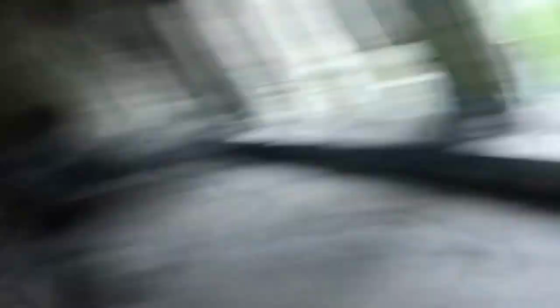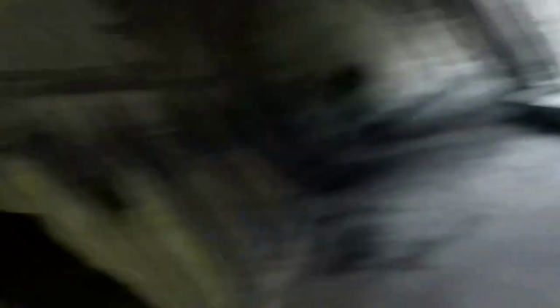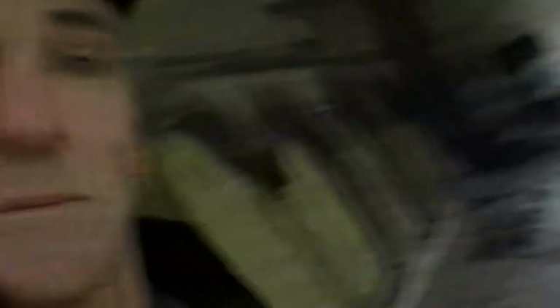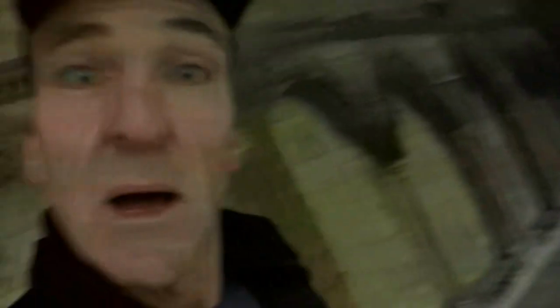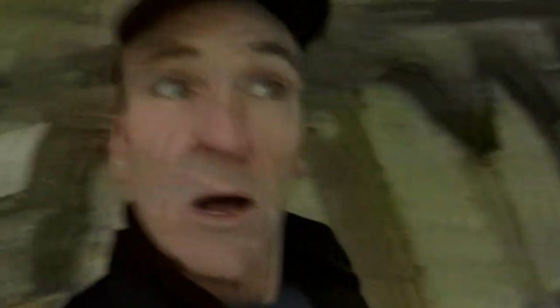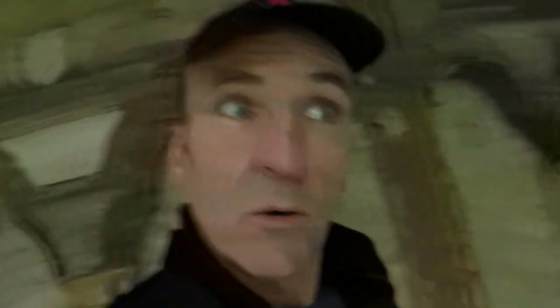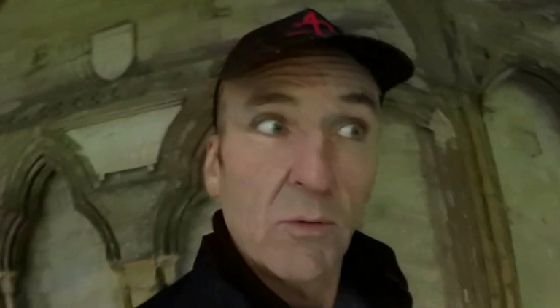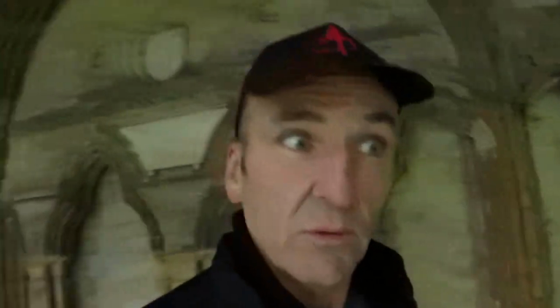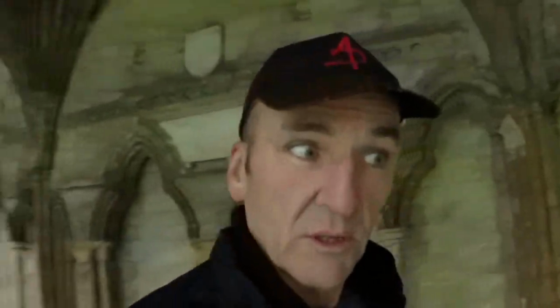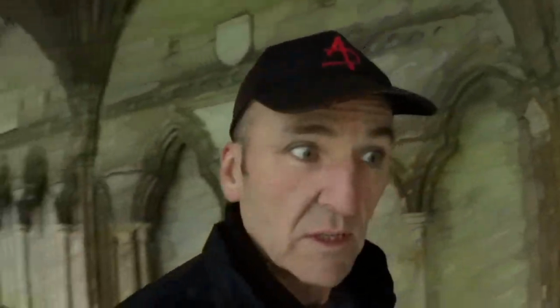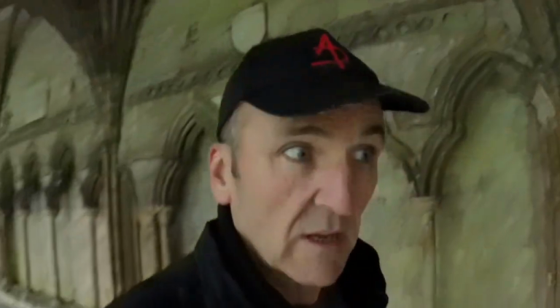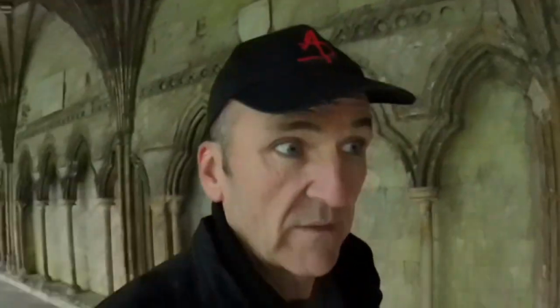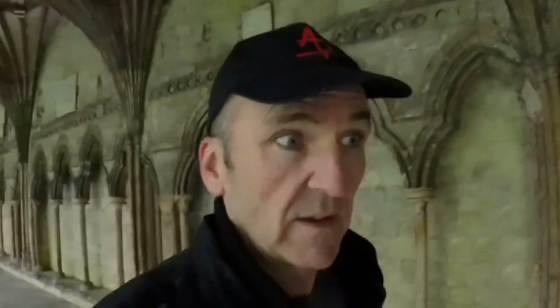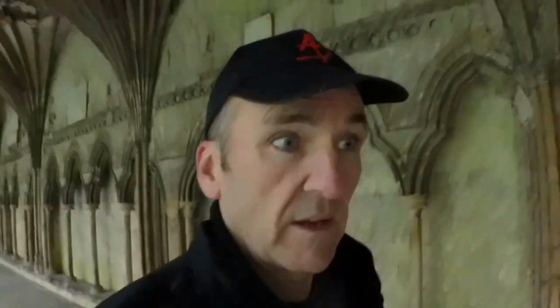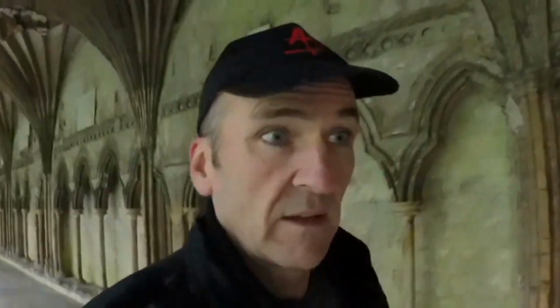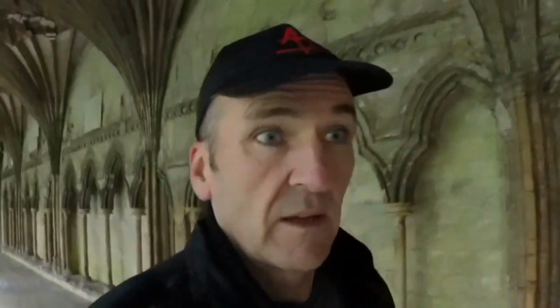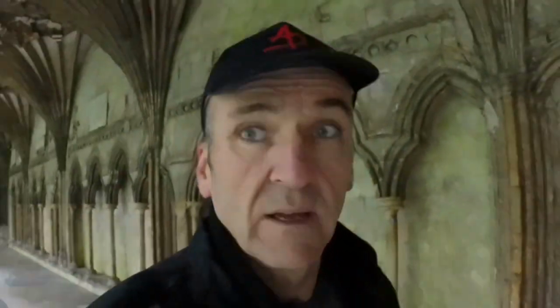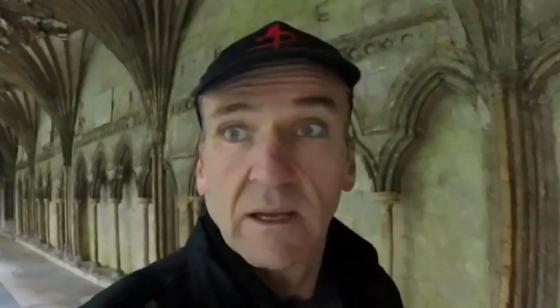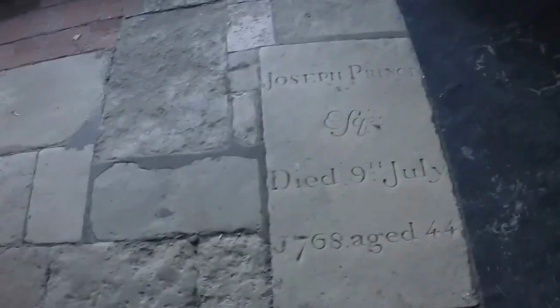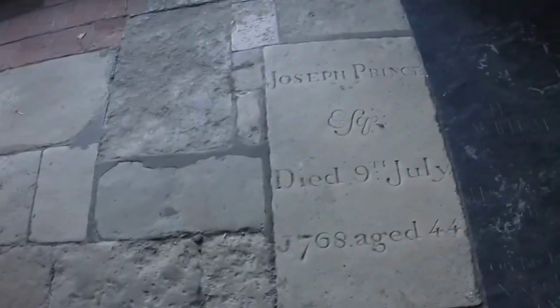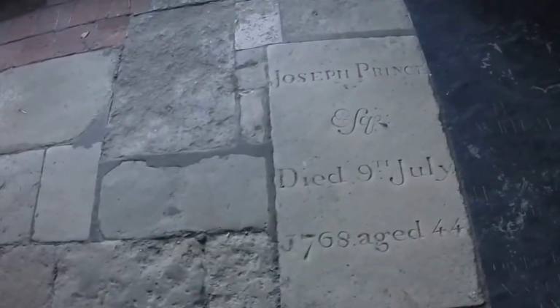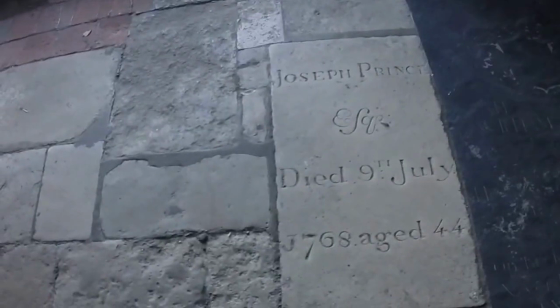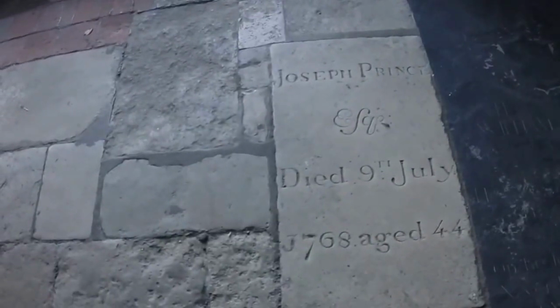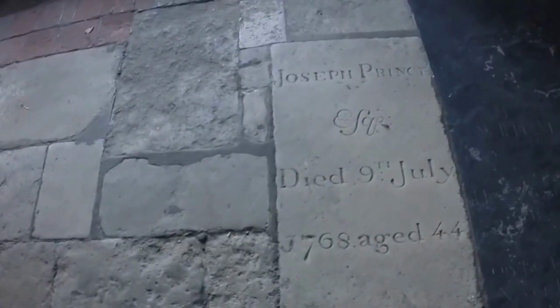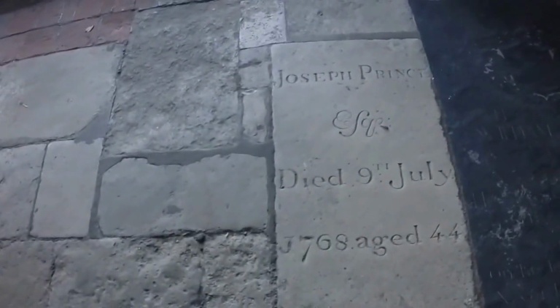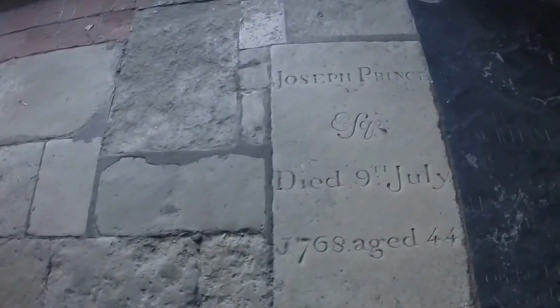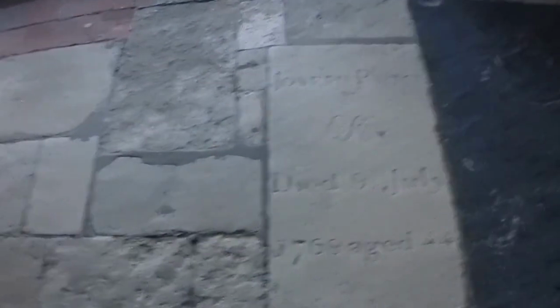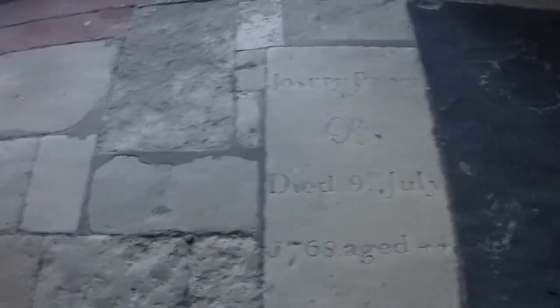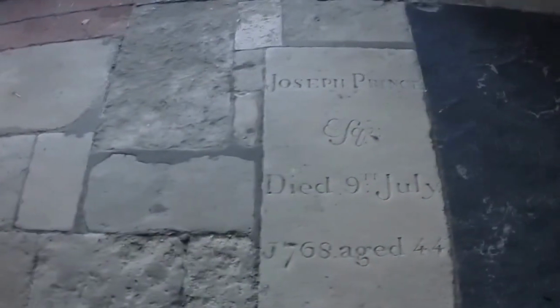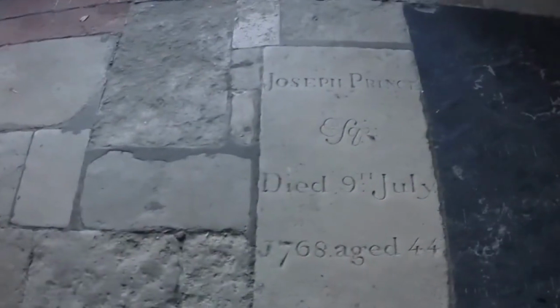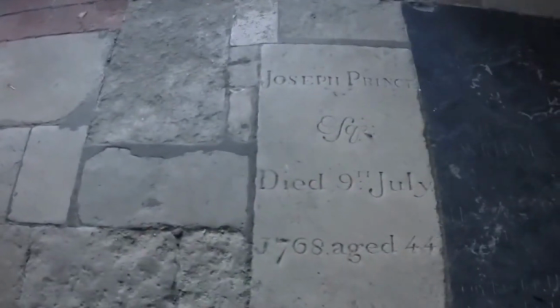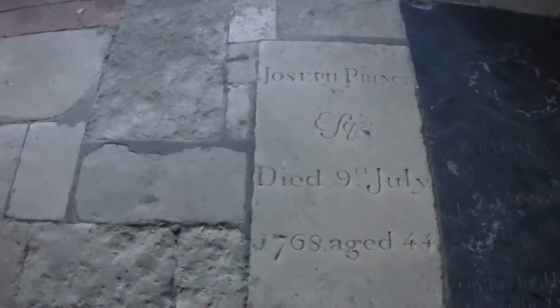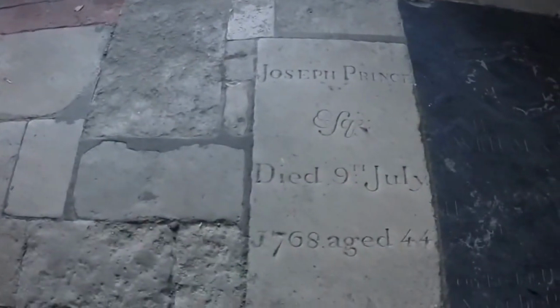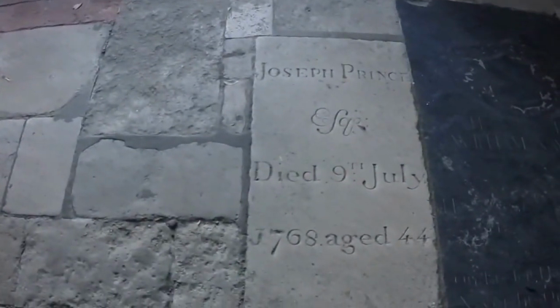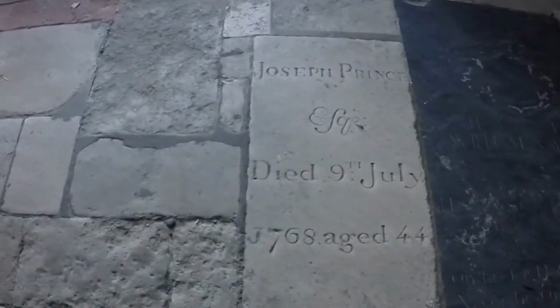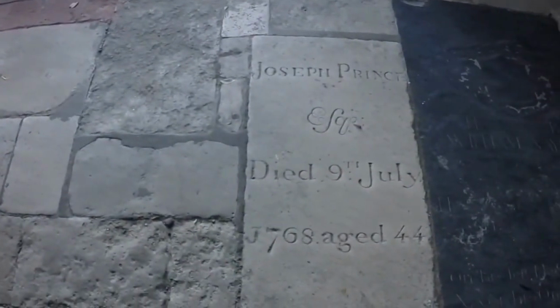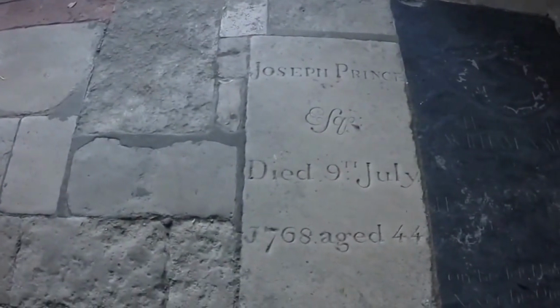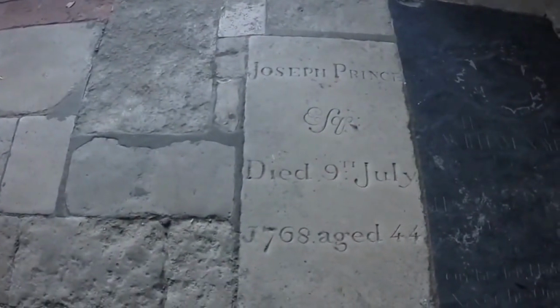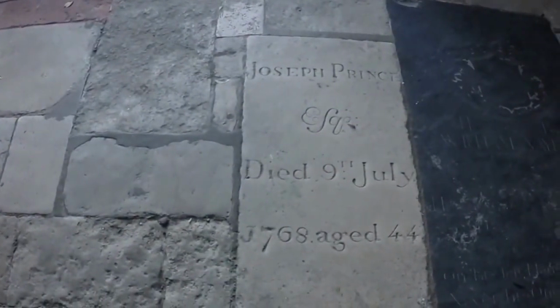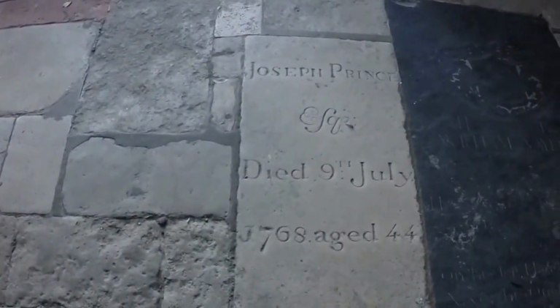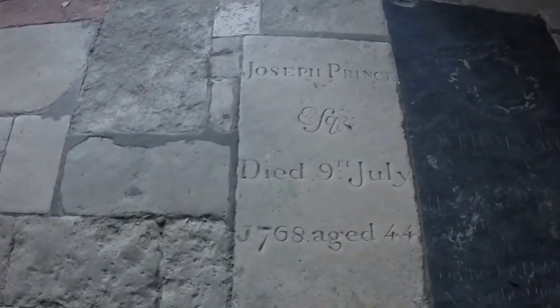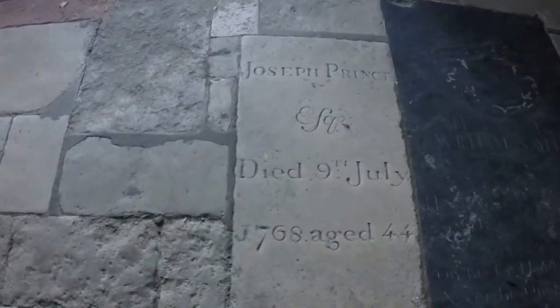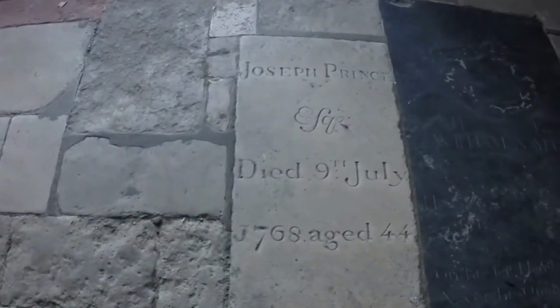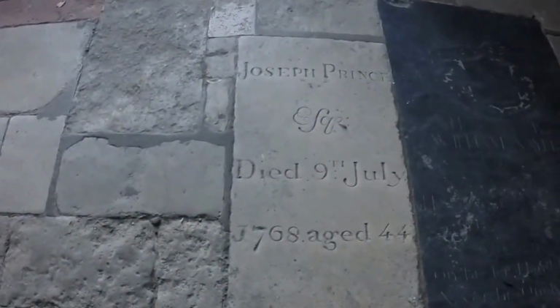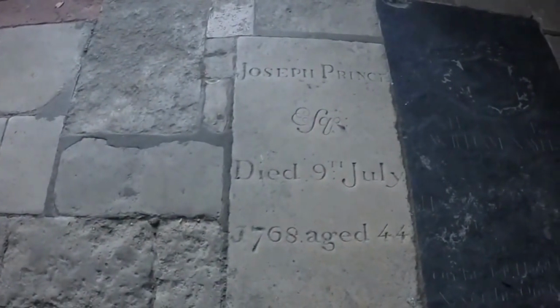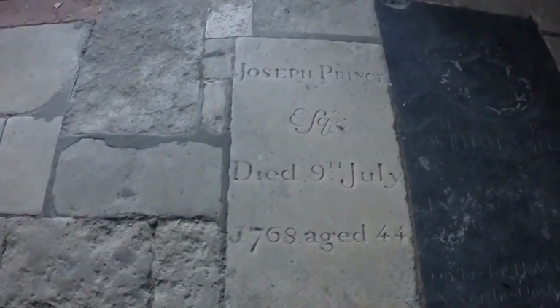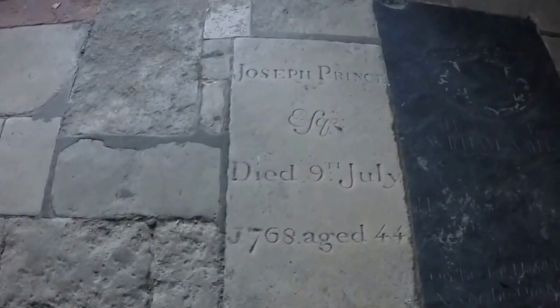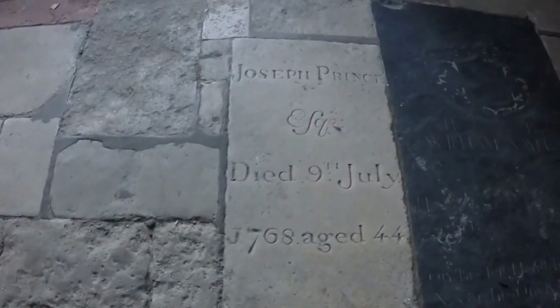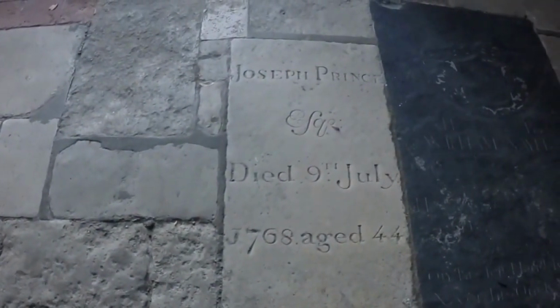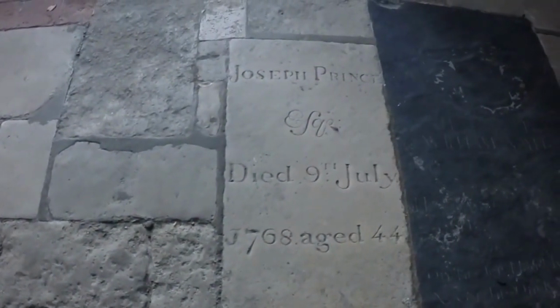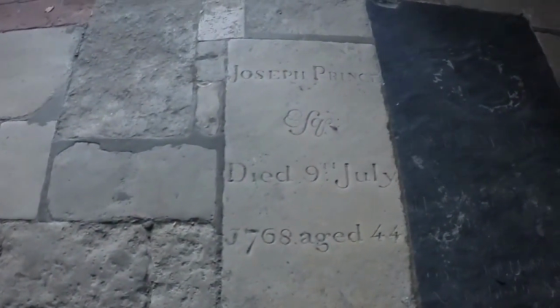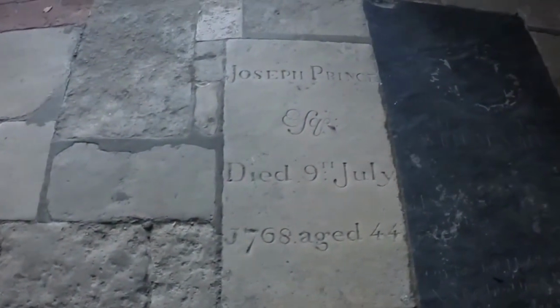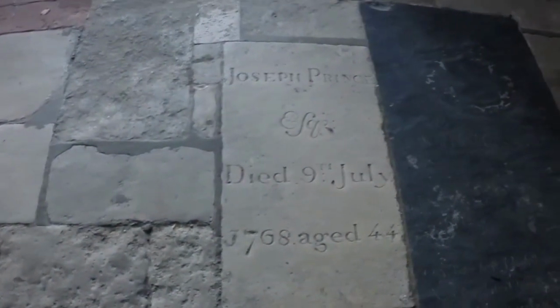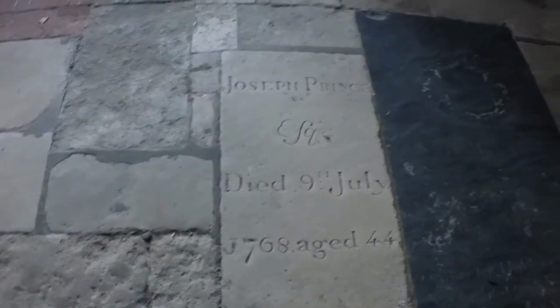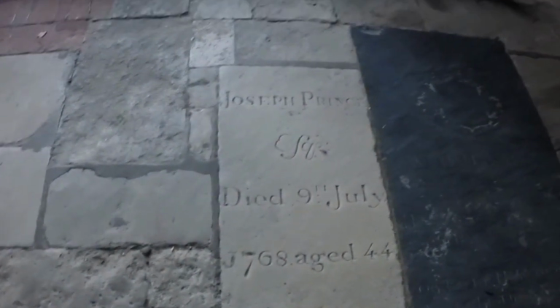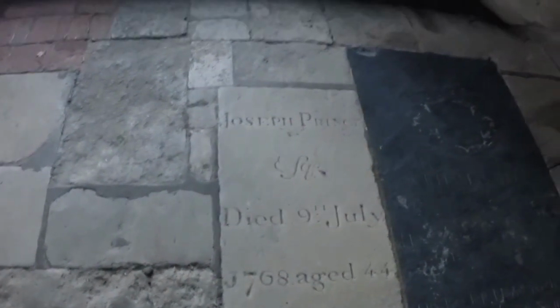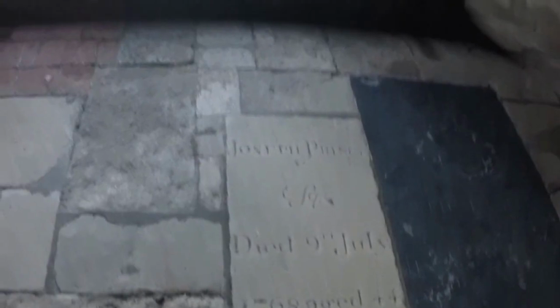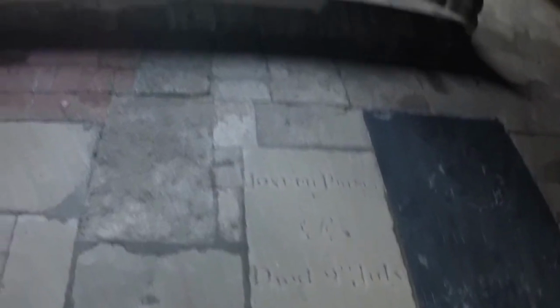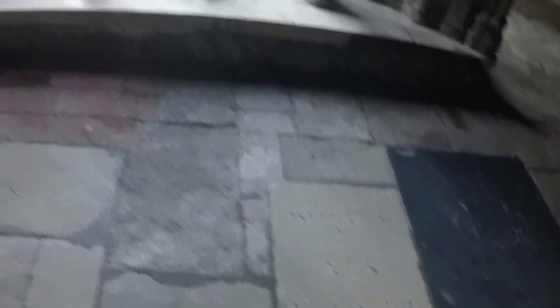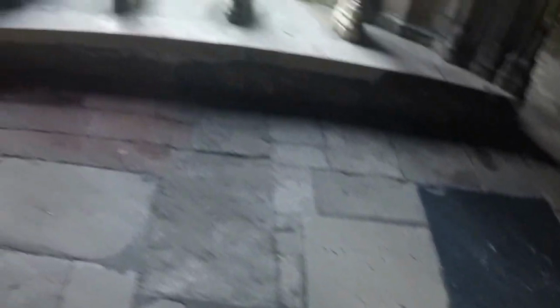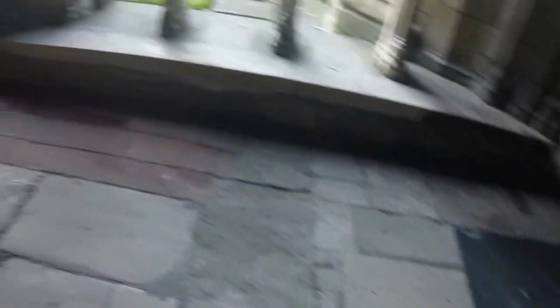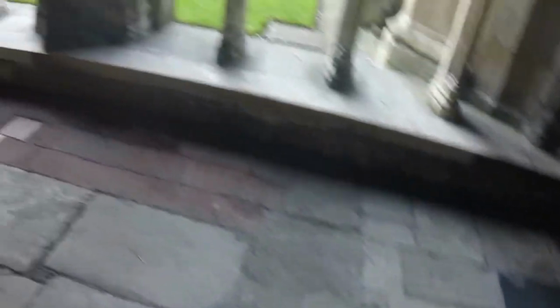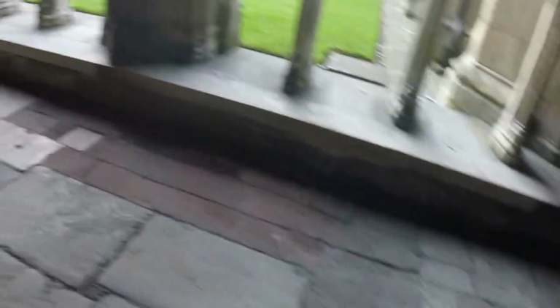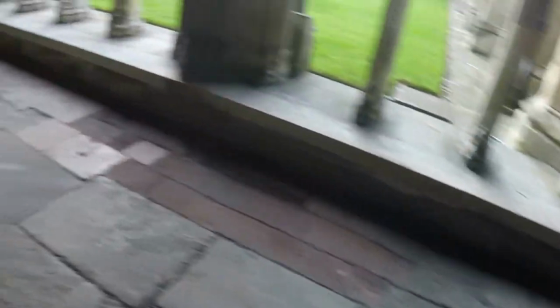Some old stuff here — 1716, 1718. Look at how old that is.